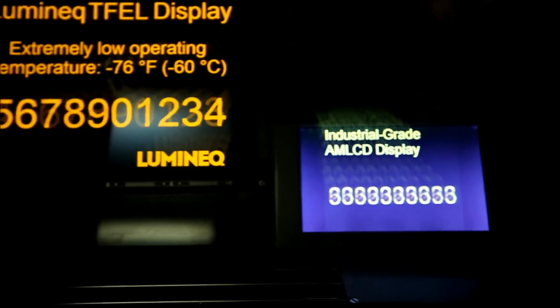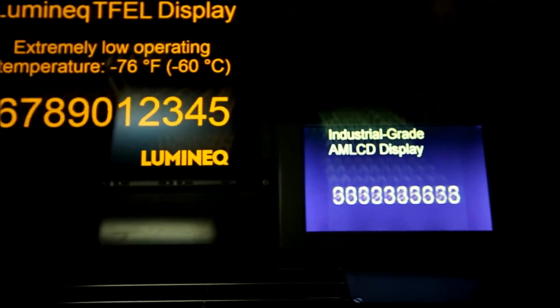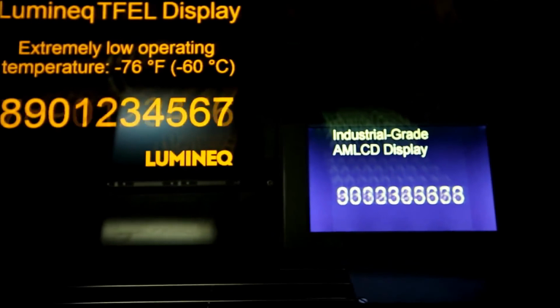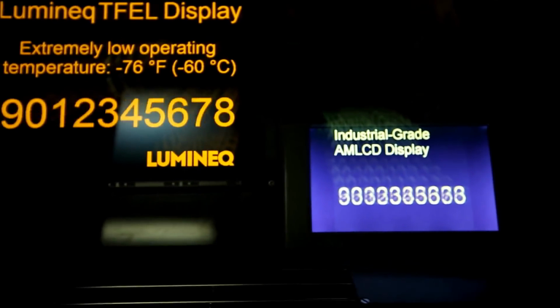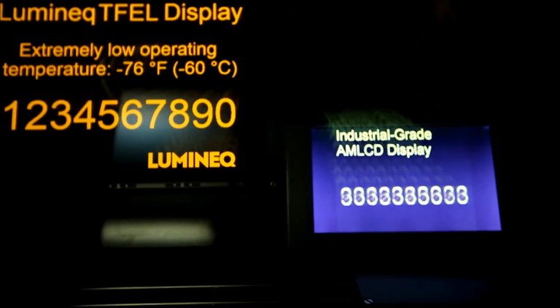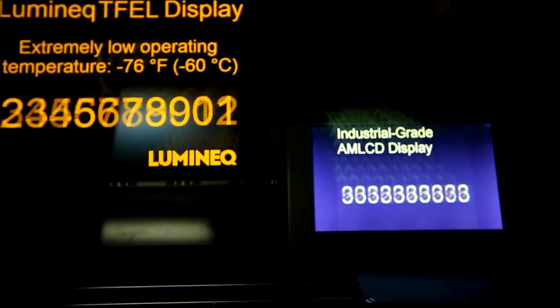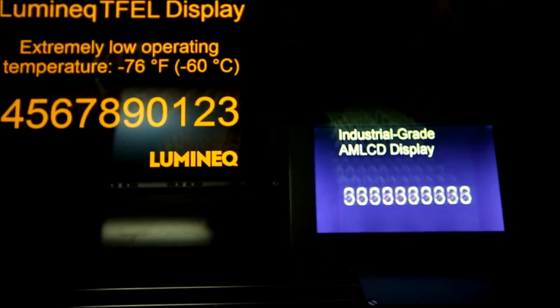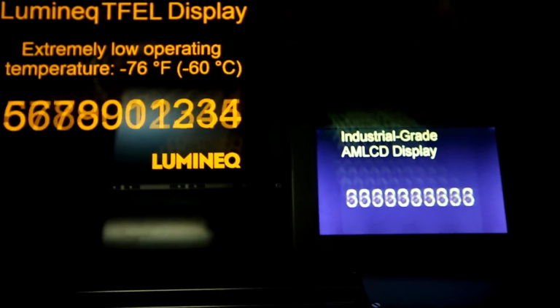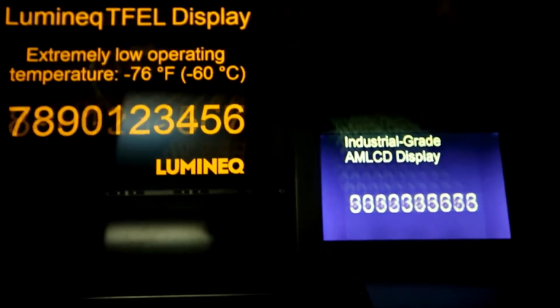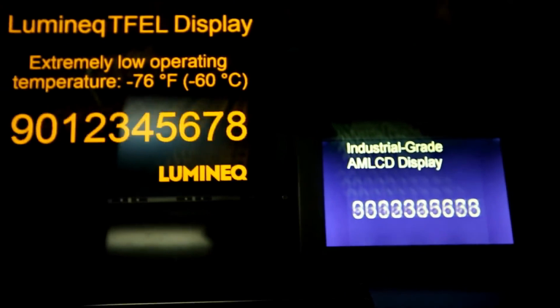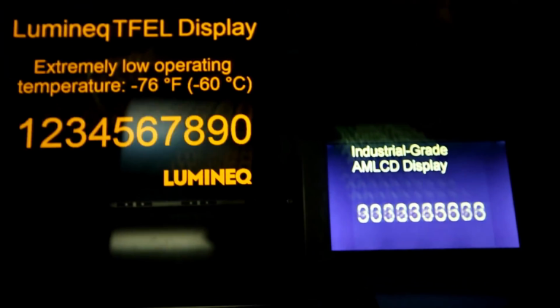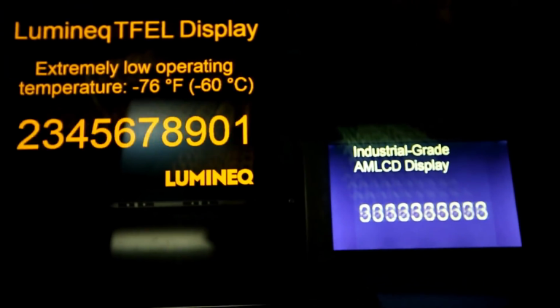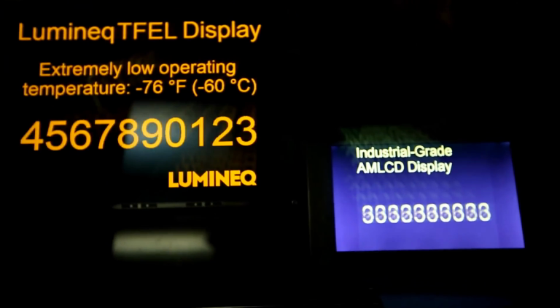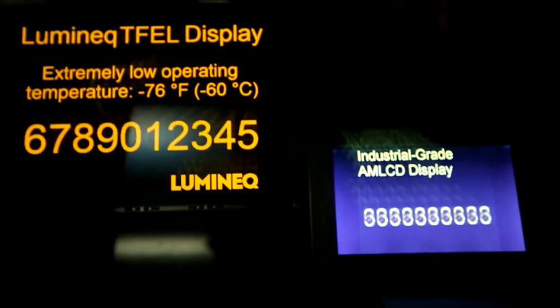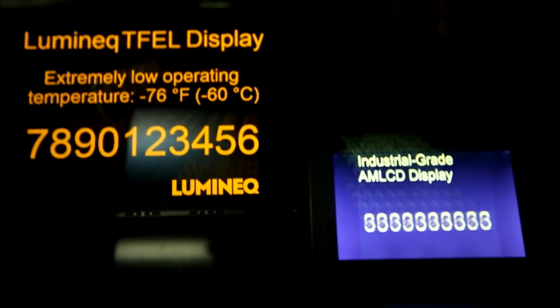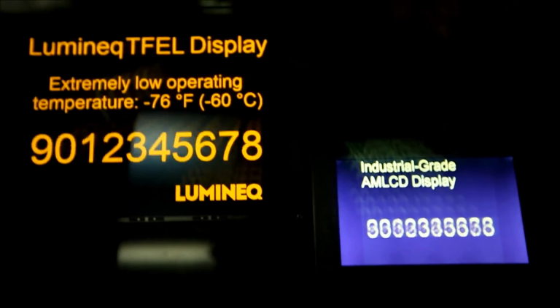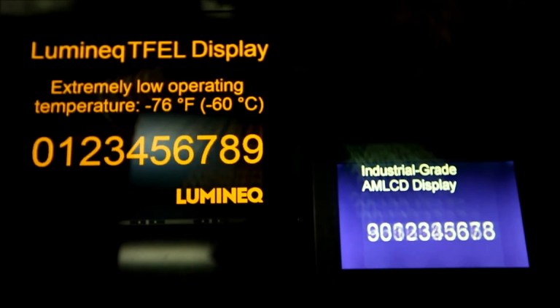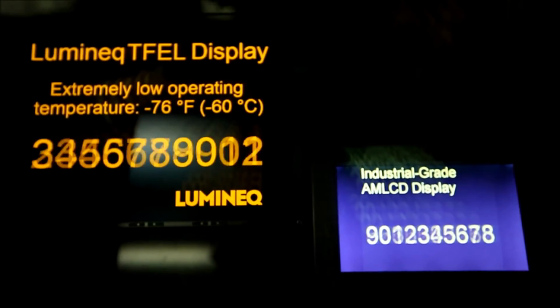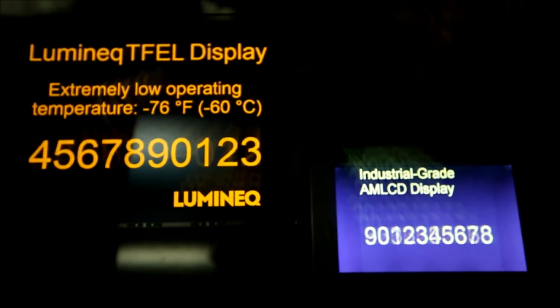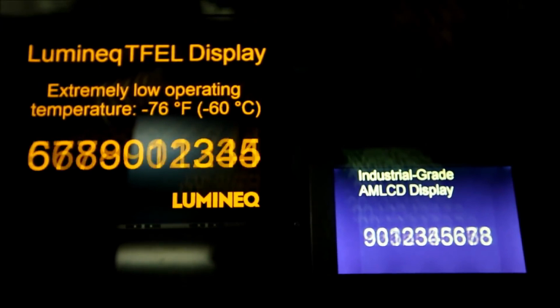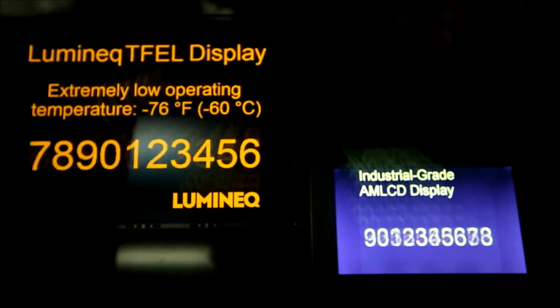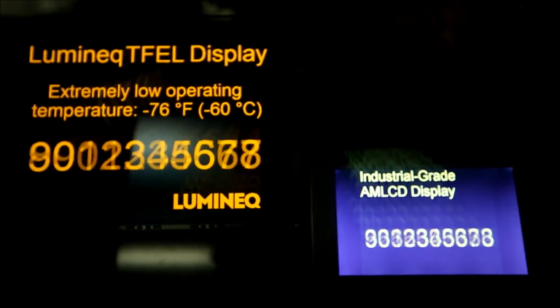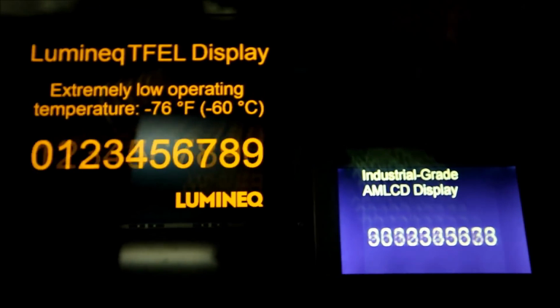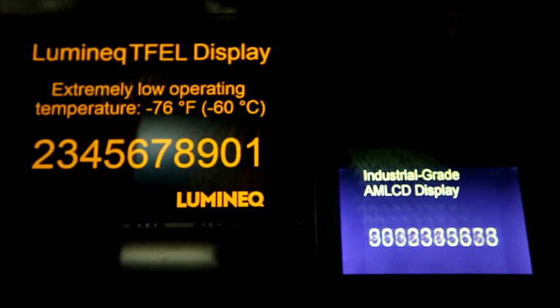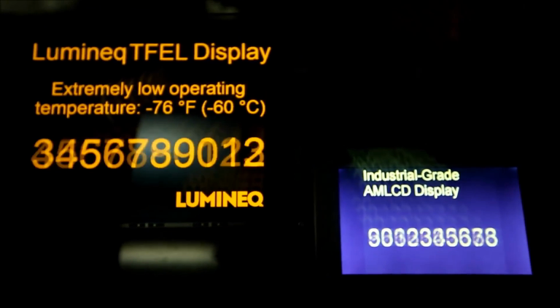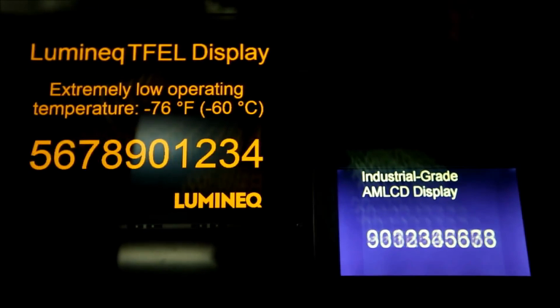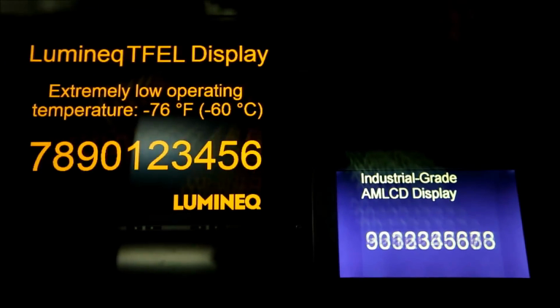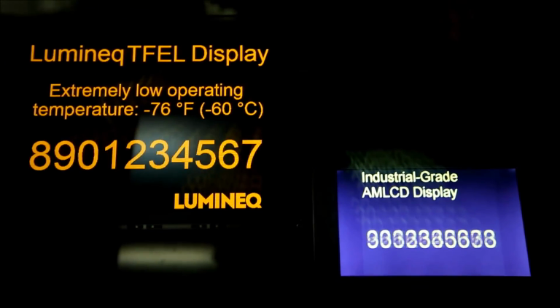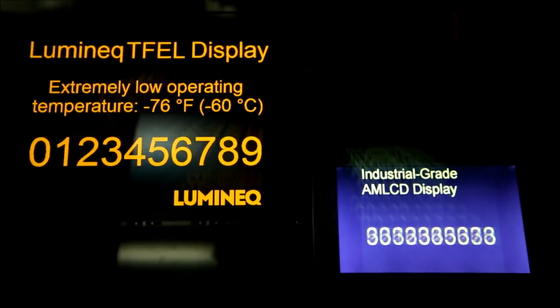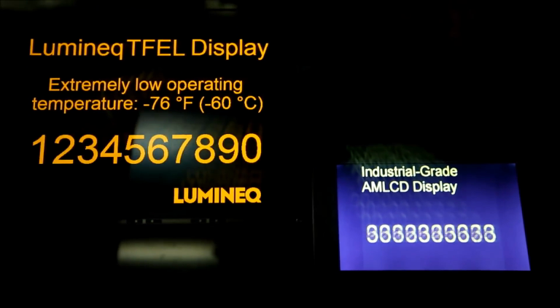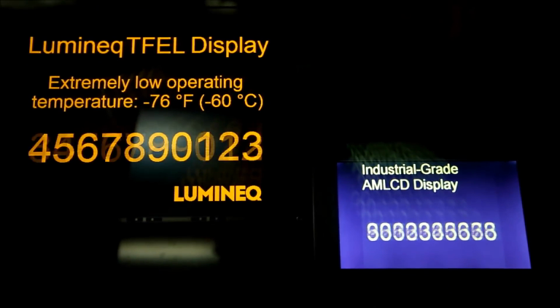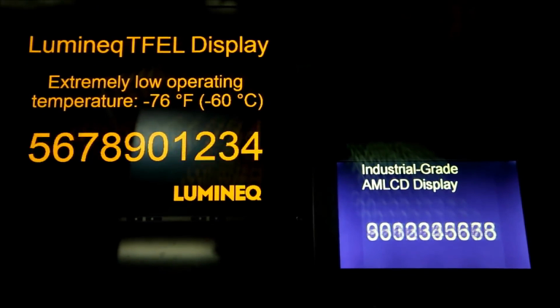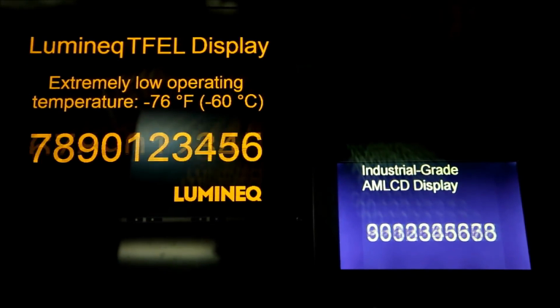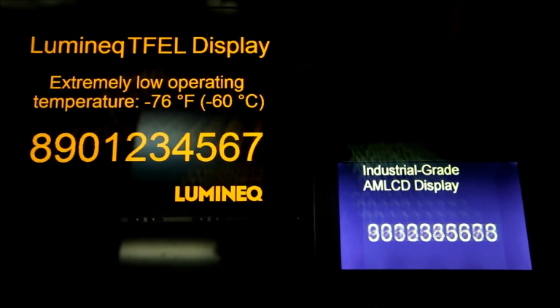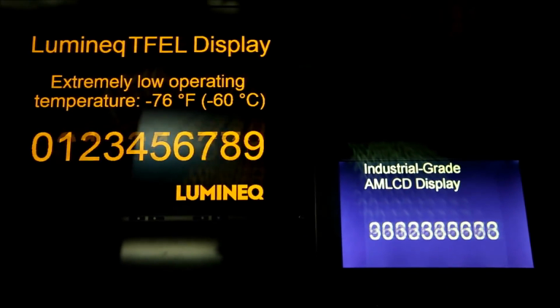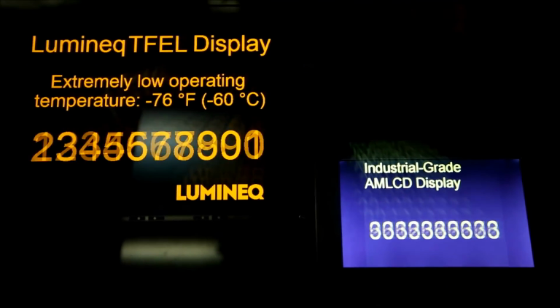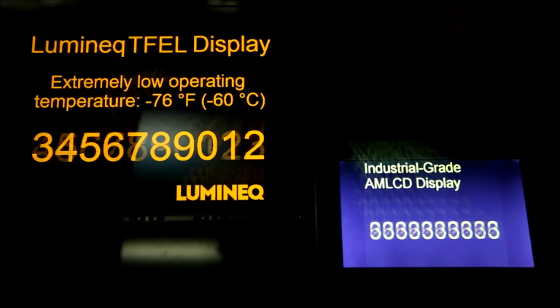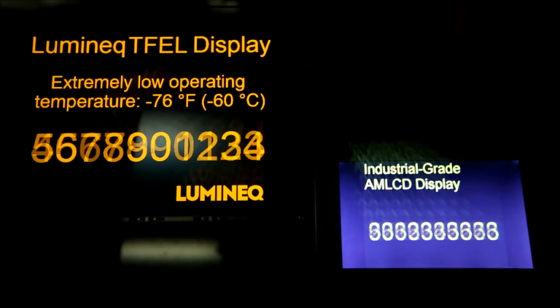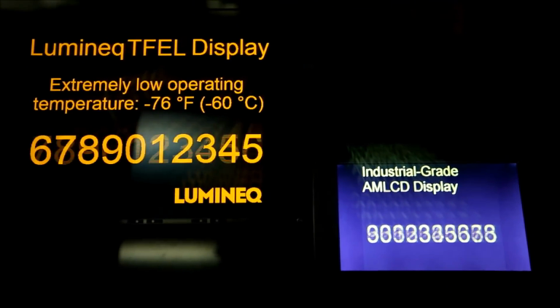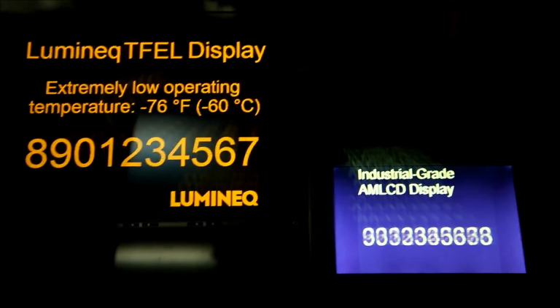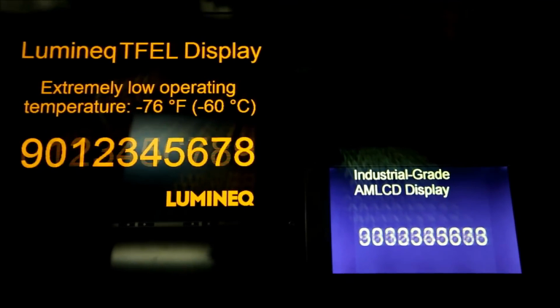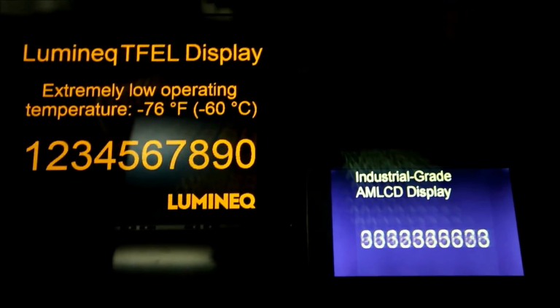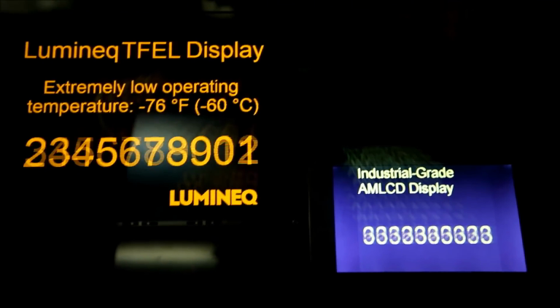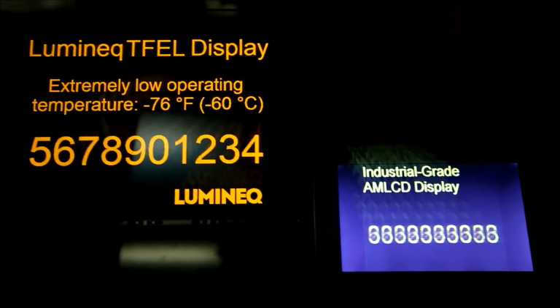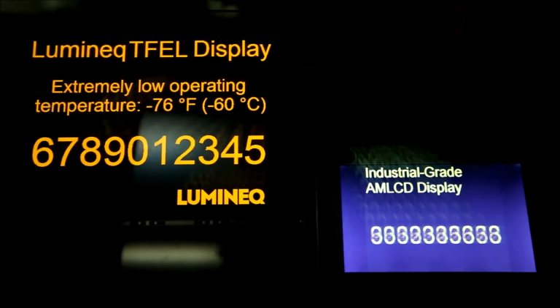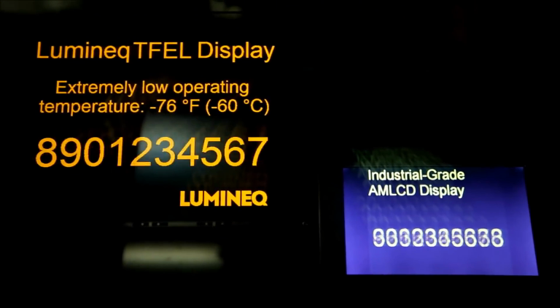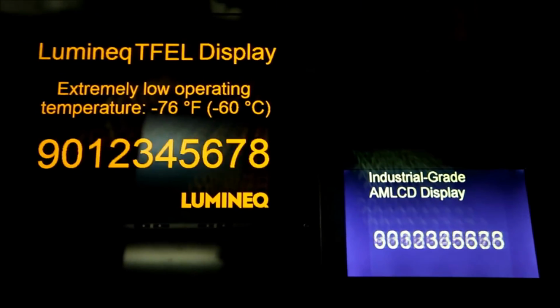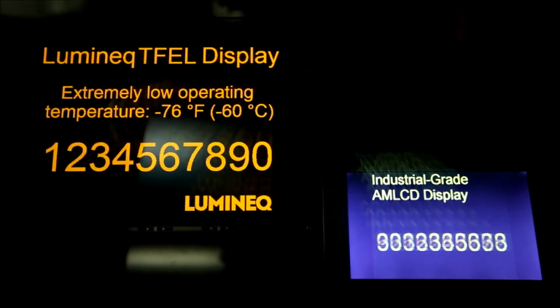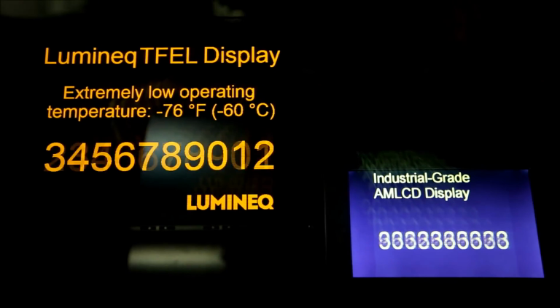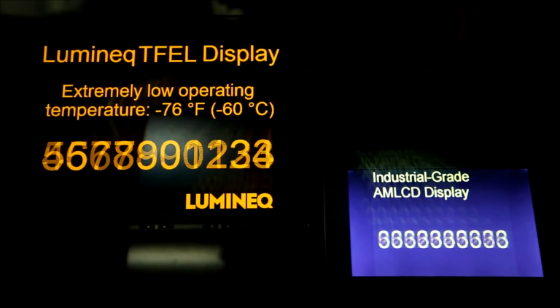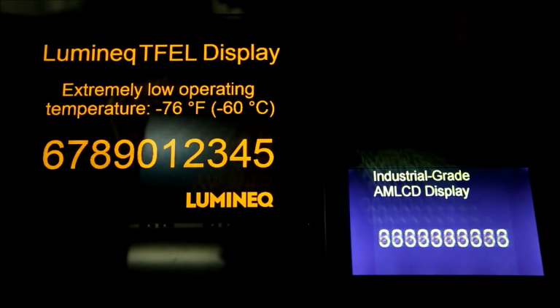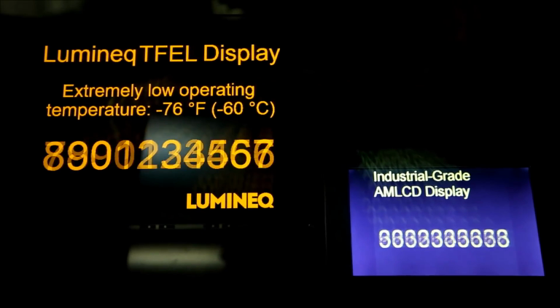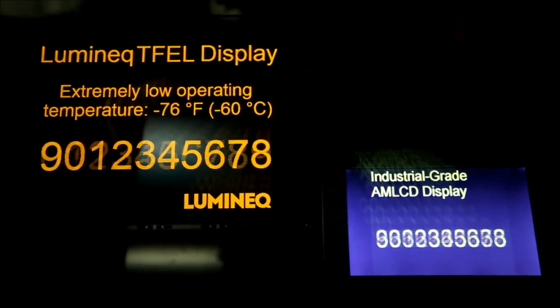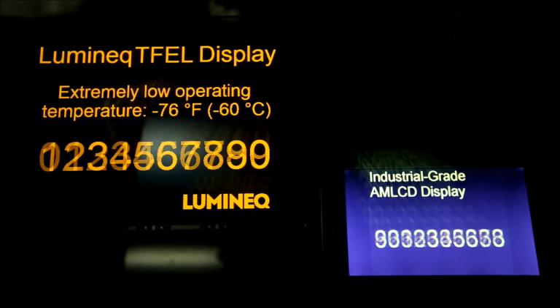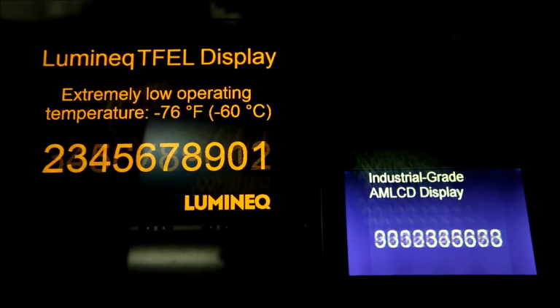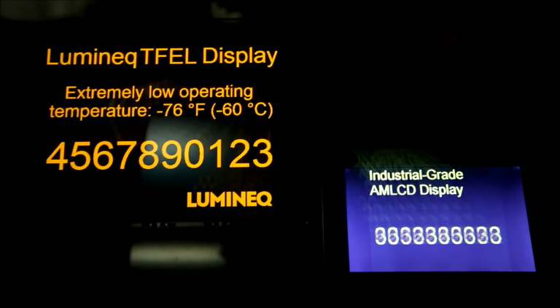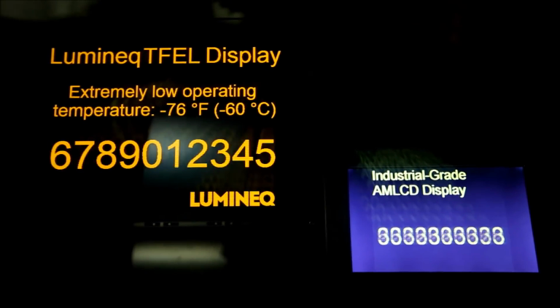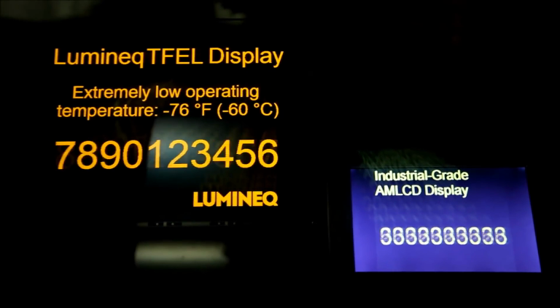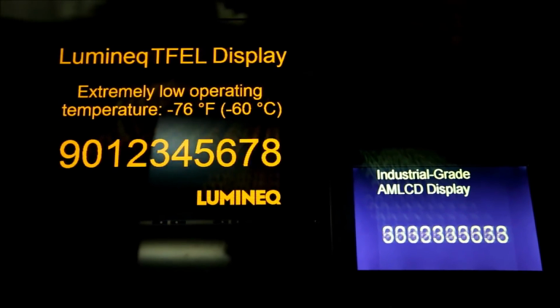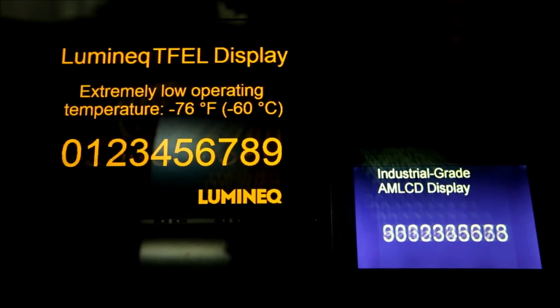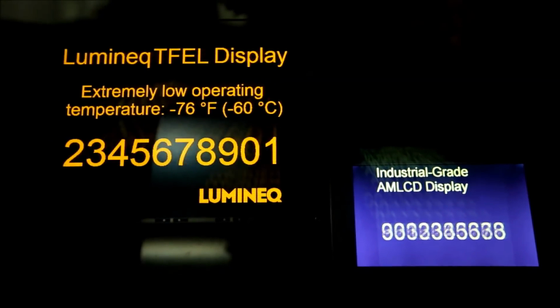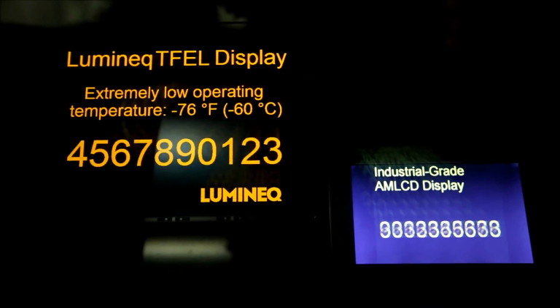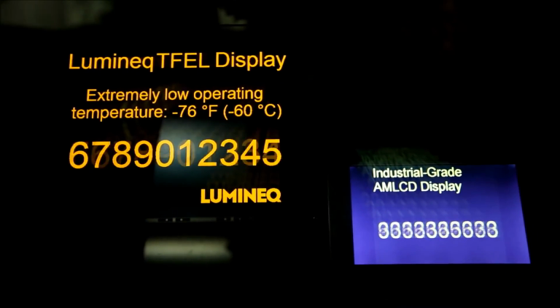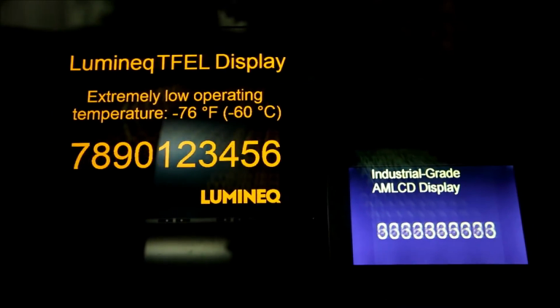The color of the Luminec display hasn't changed throughout the test. Well, that's all from us at Luminec.